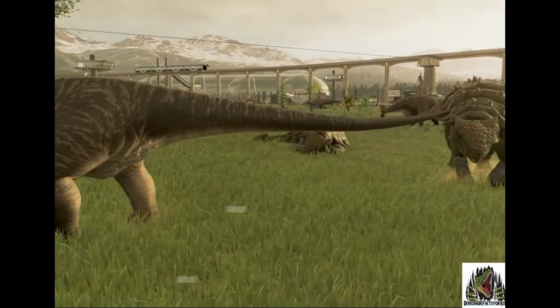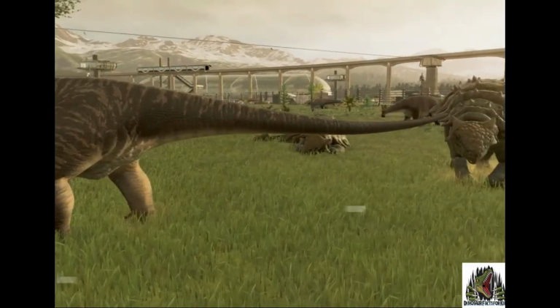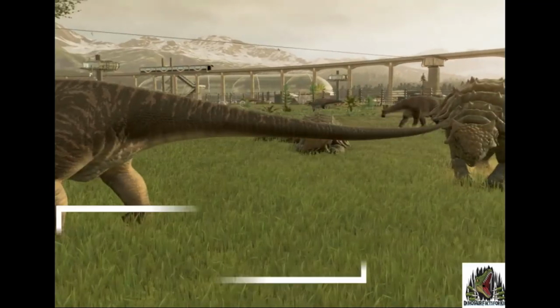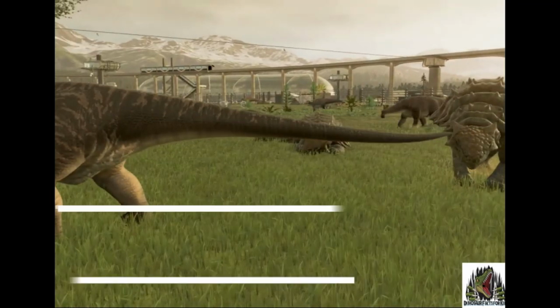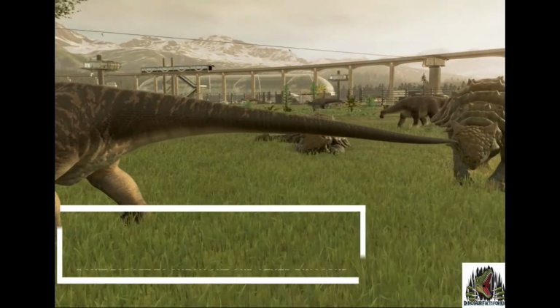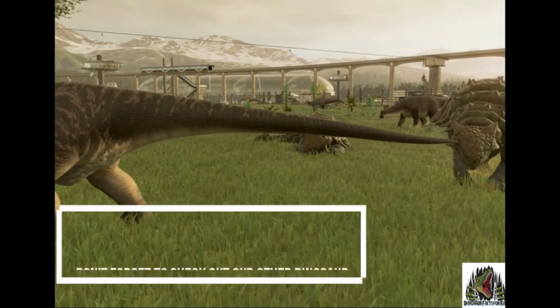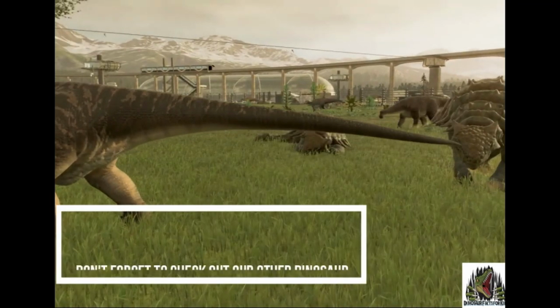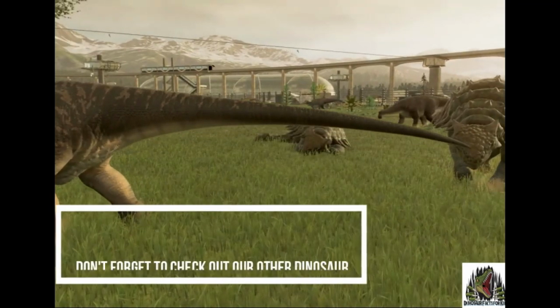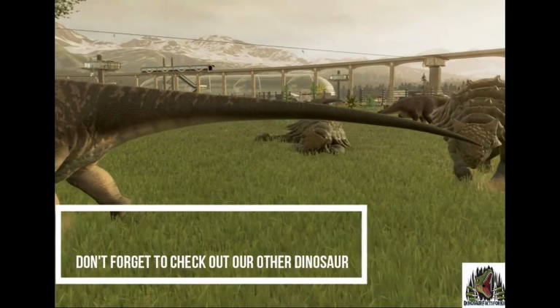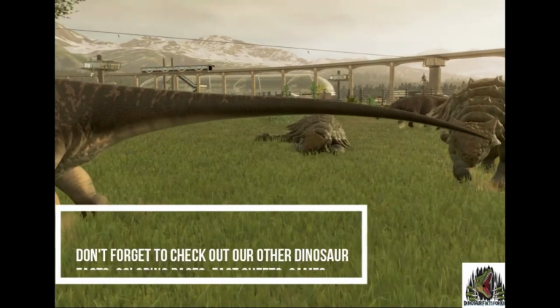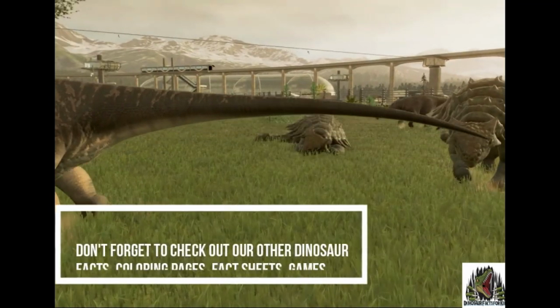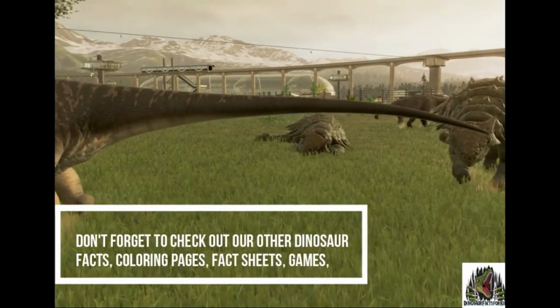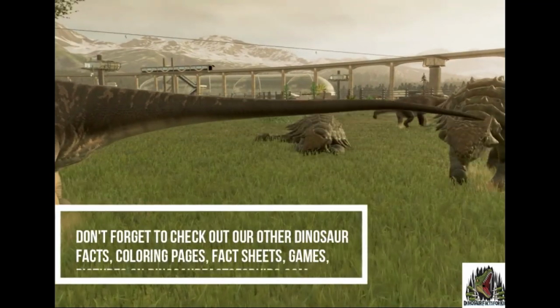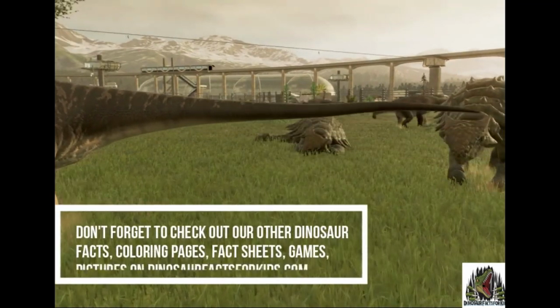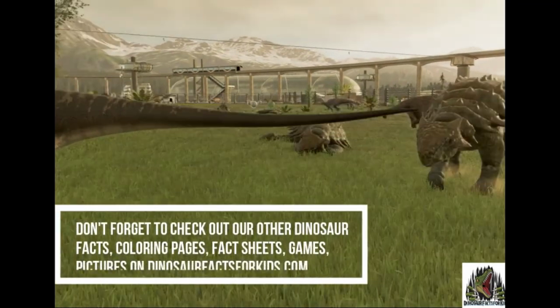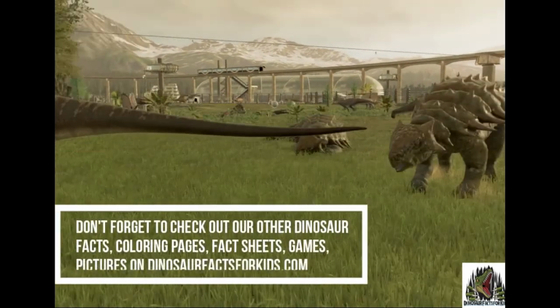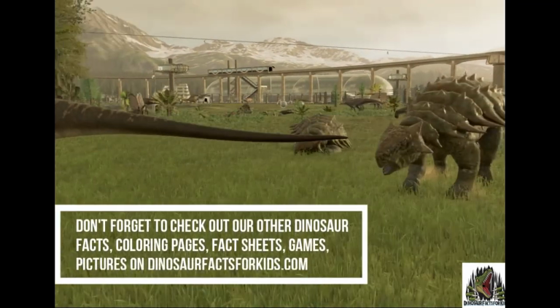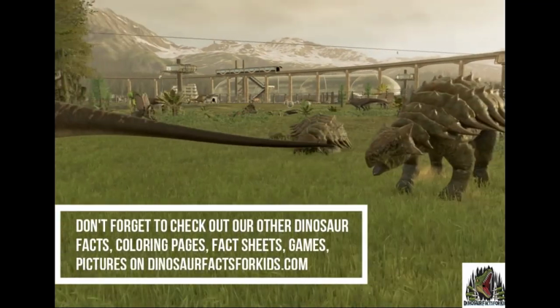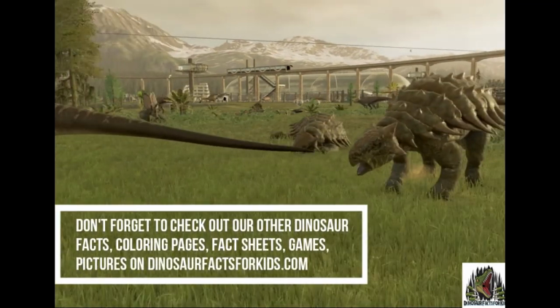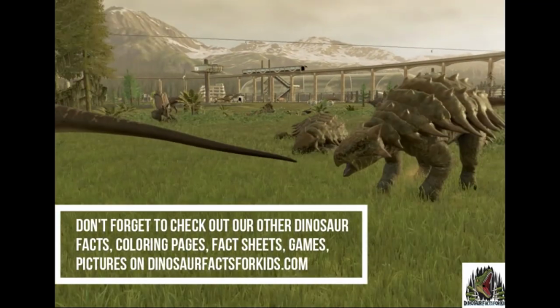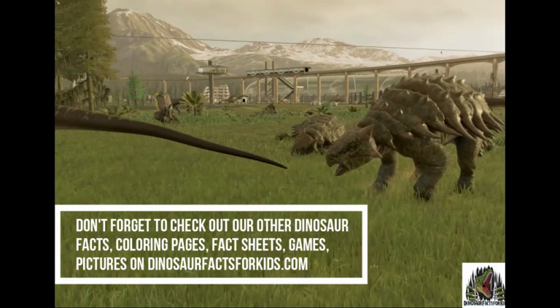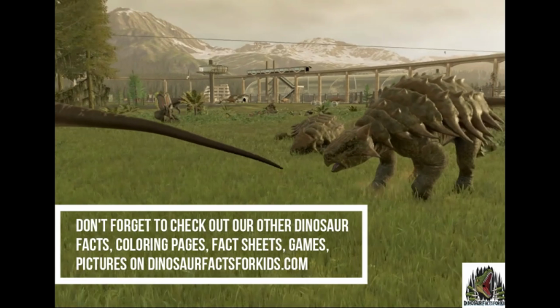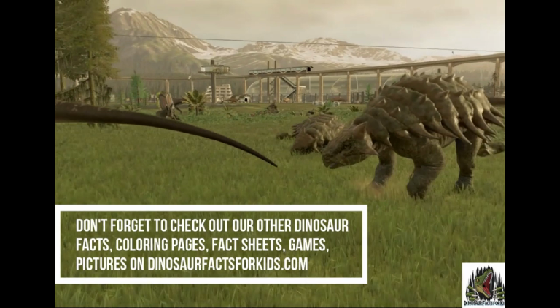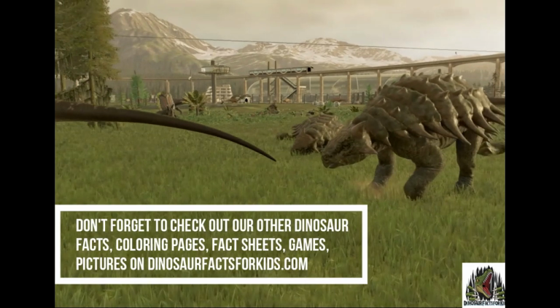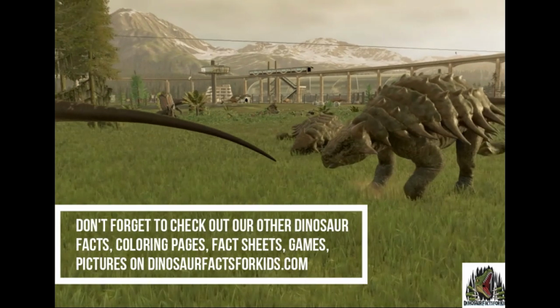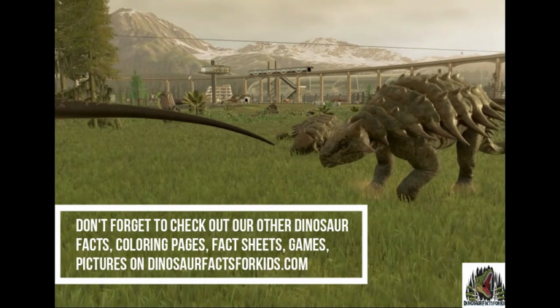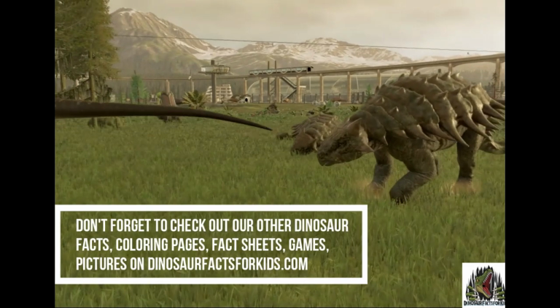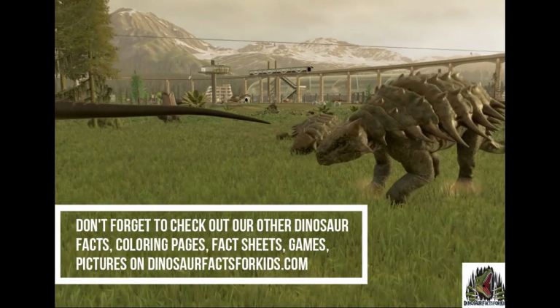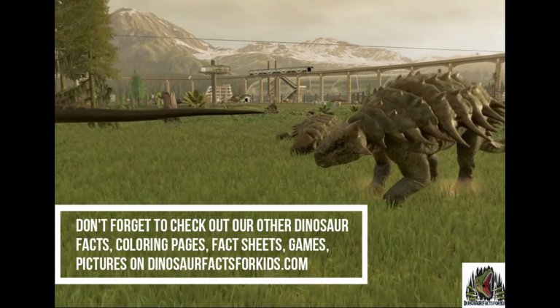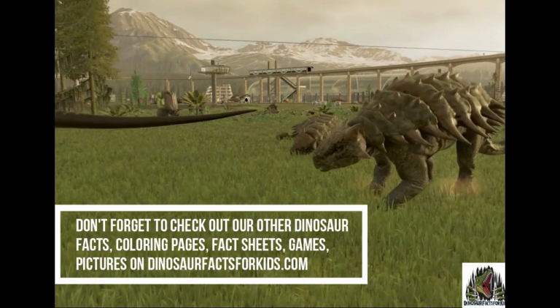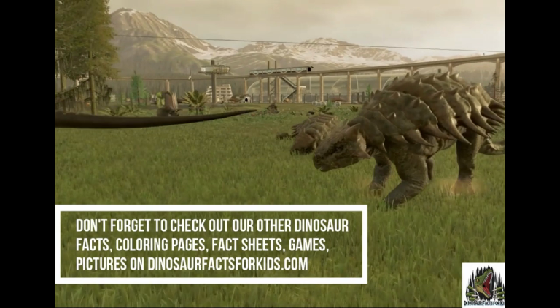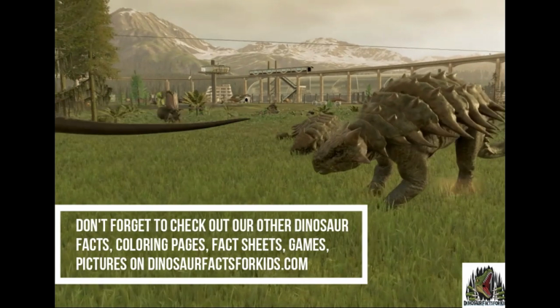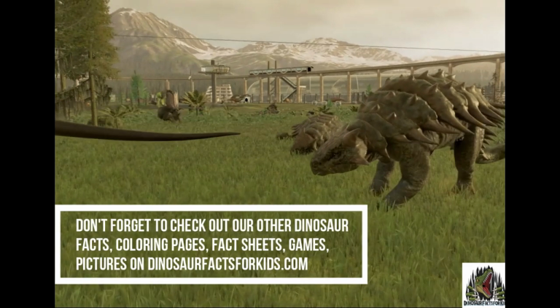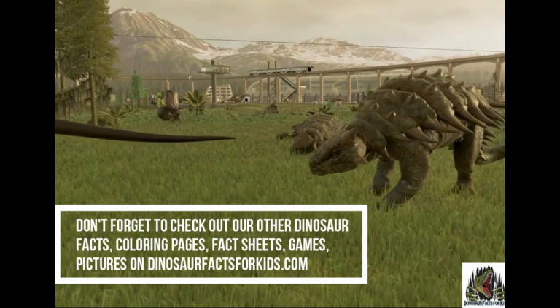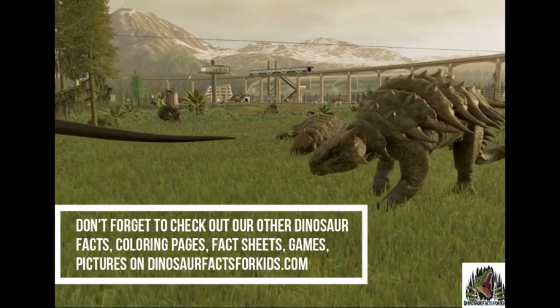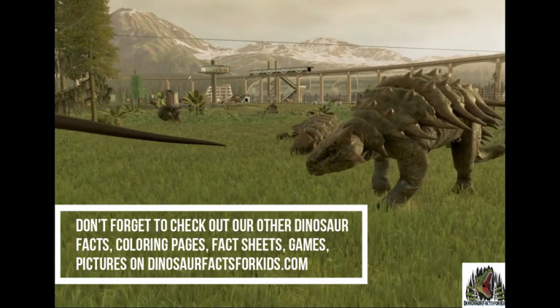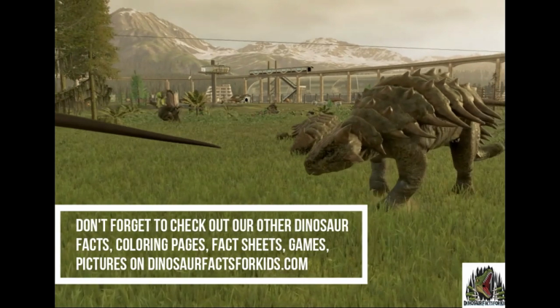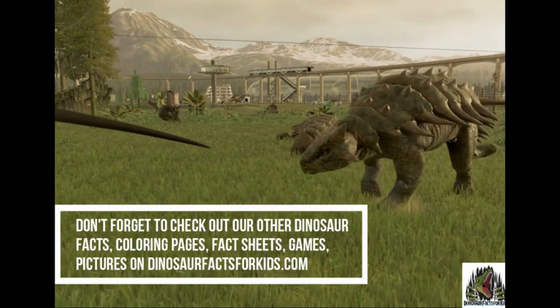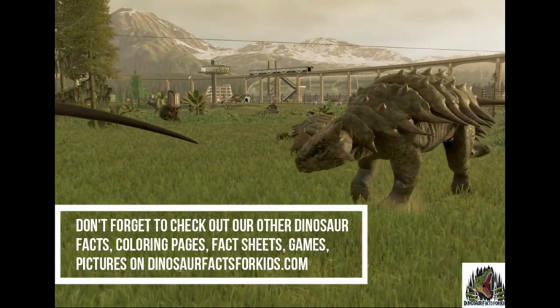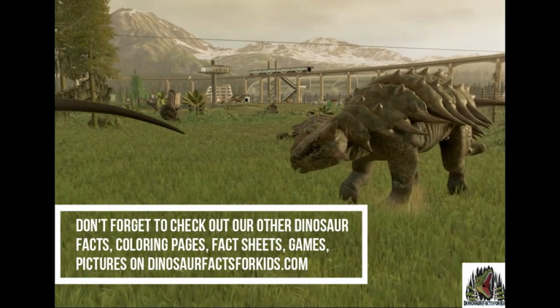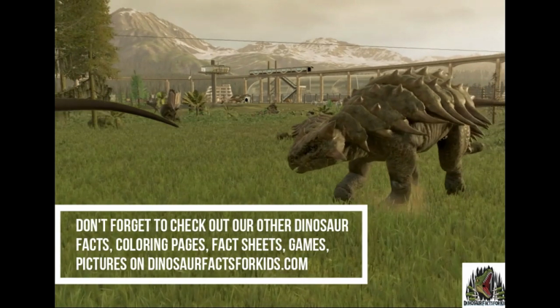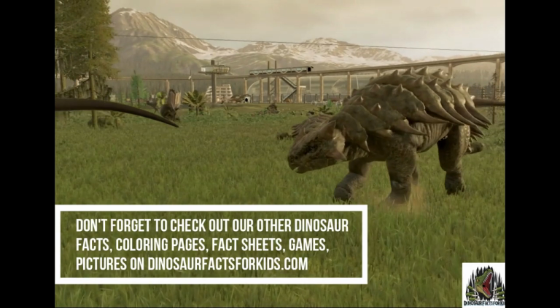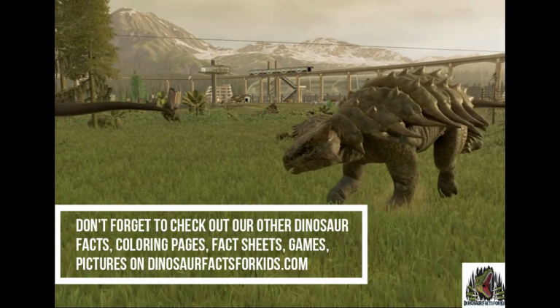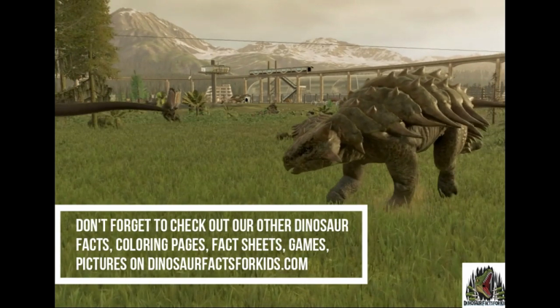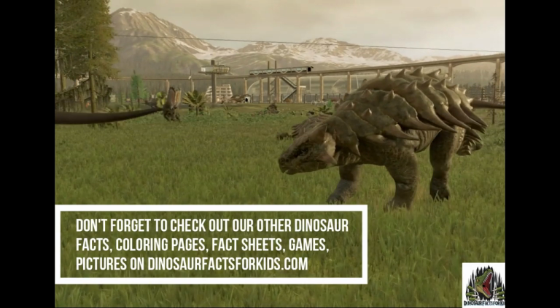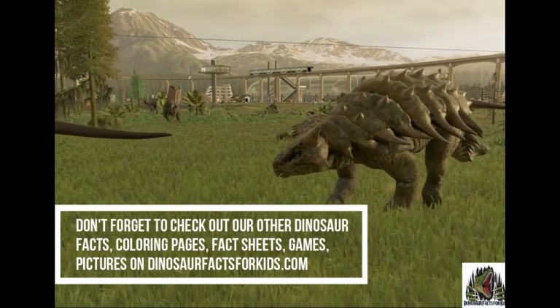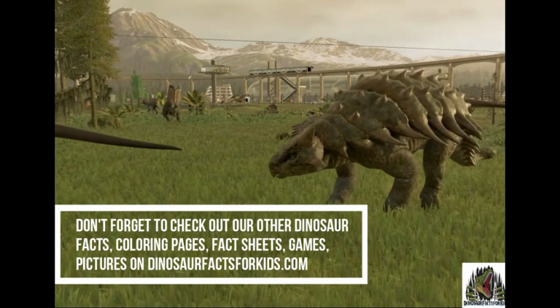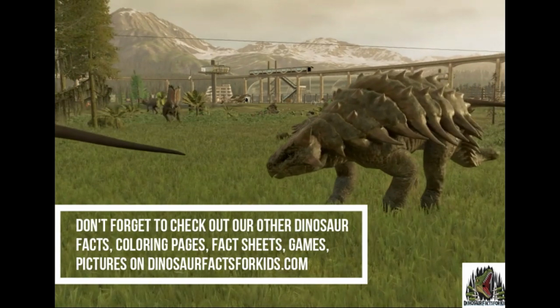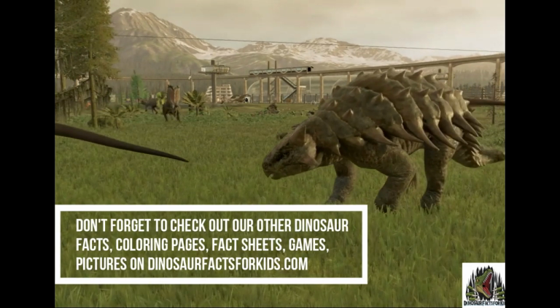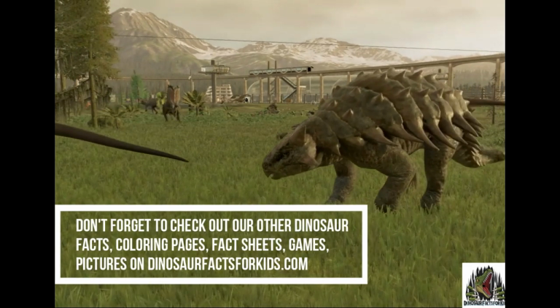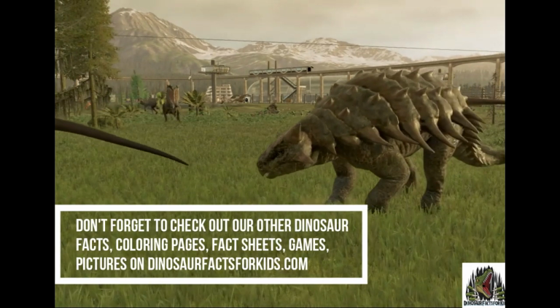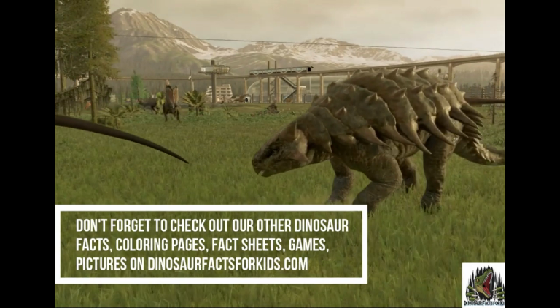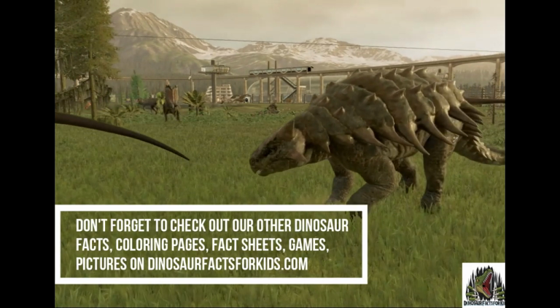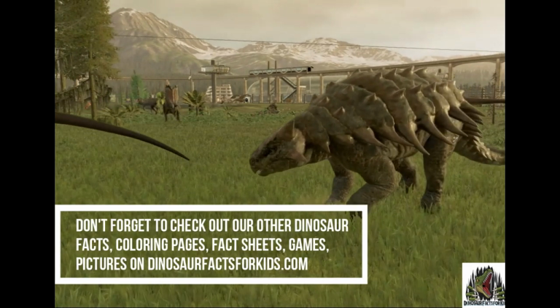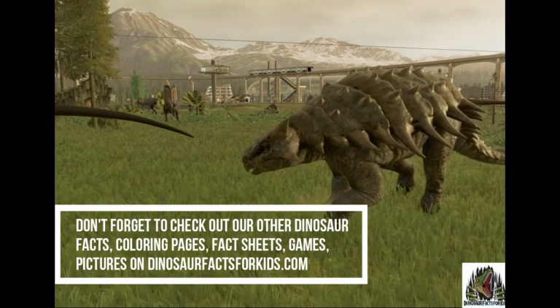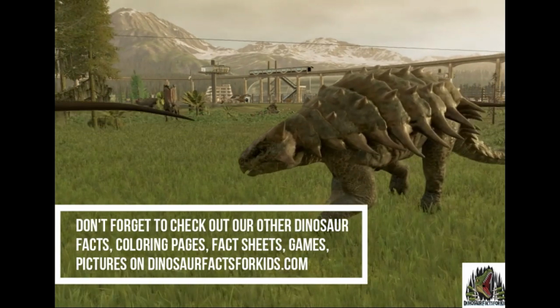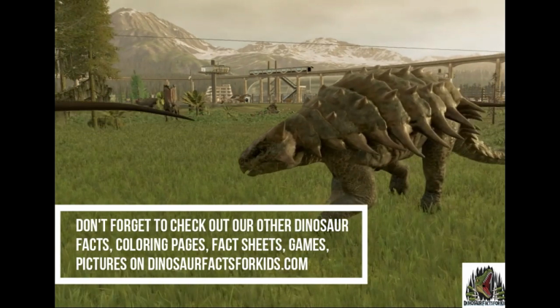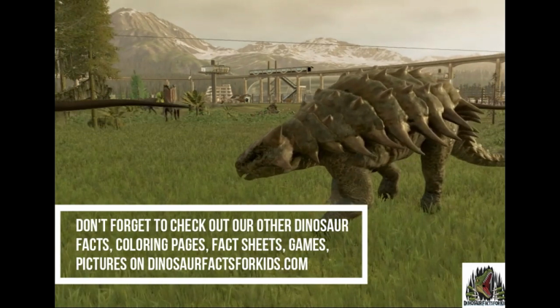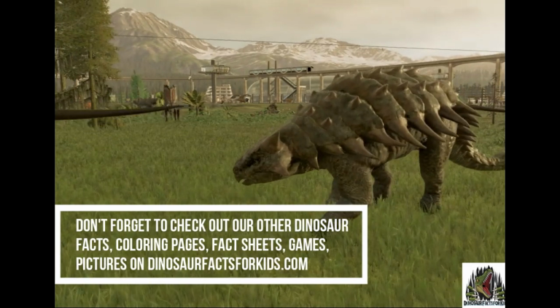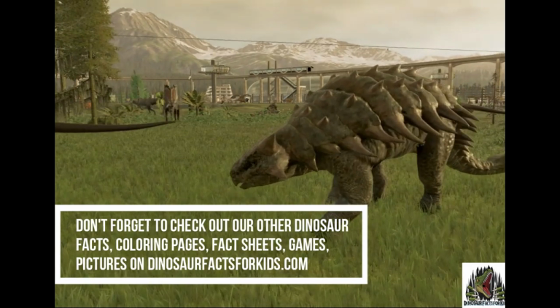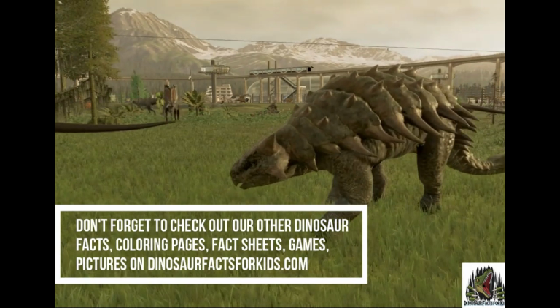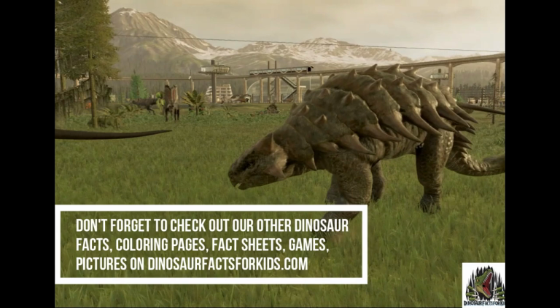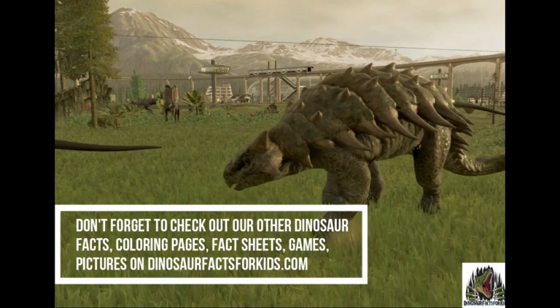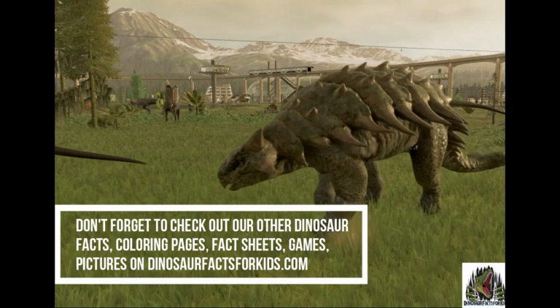Don't forget to check out all the other dinosaur information we have on the website, DinosaurFactsForKids.com. Like and subscribe if you want more.